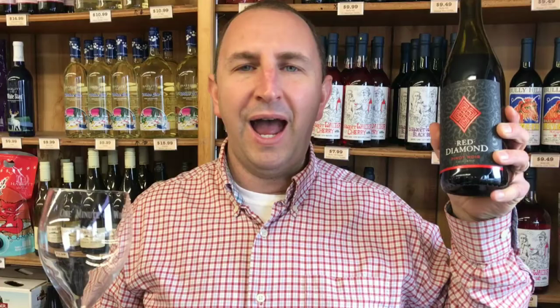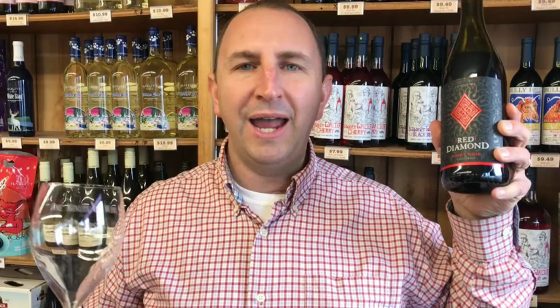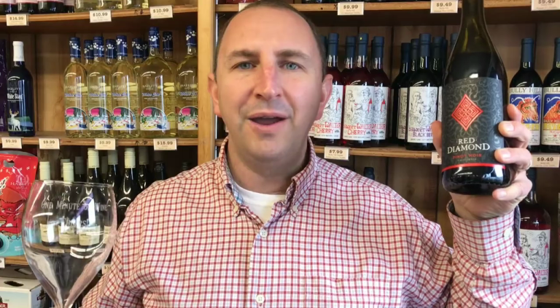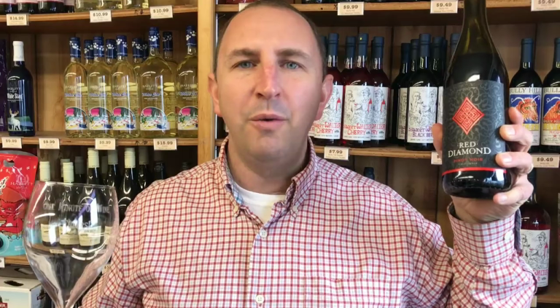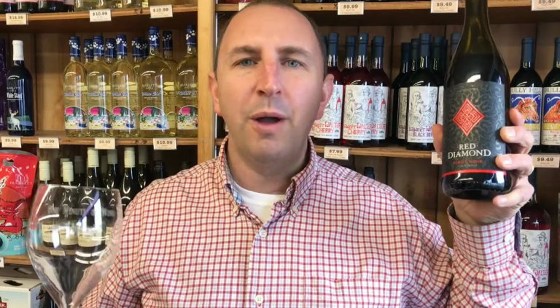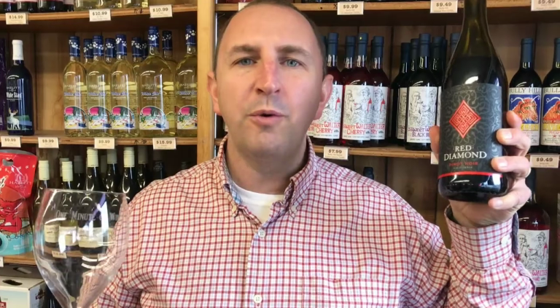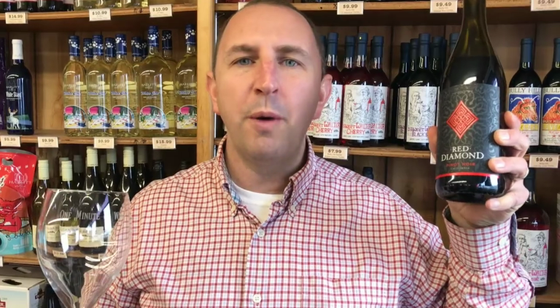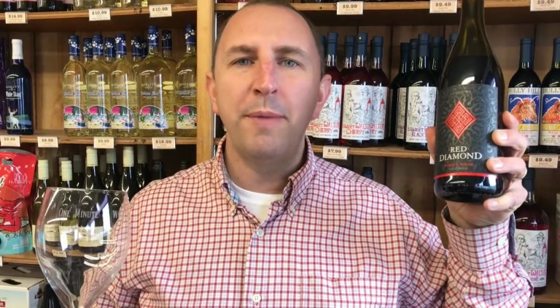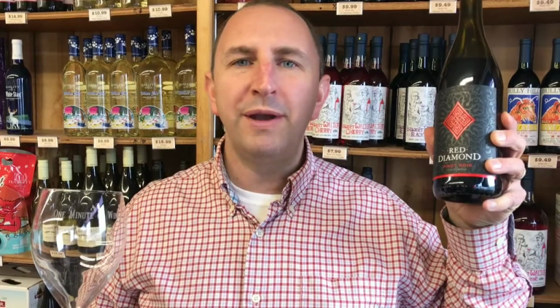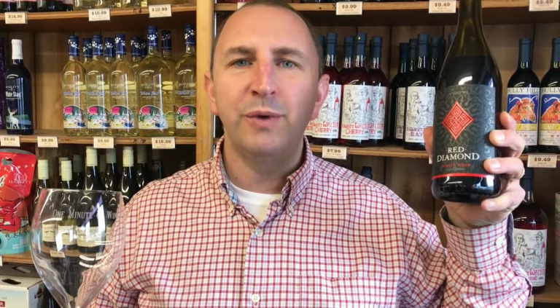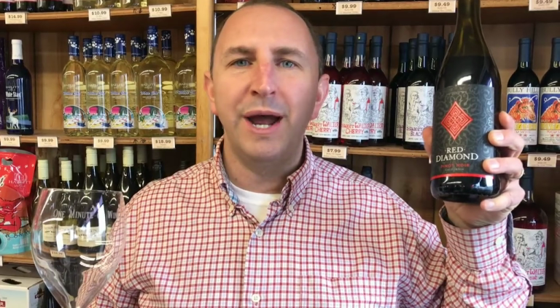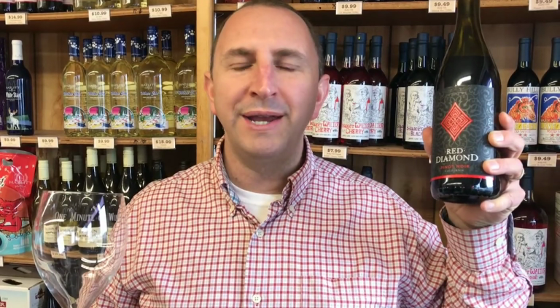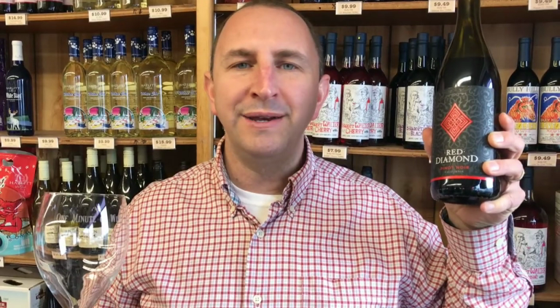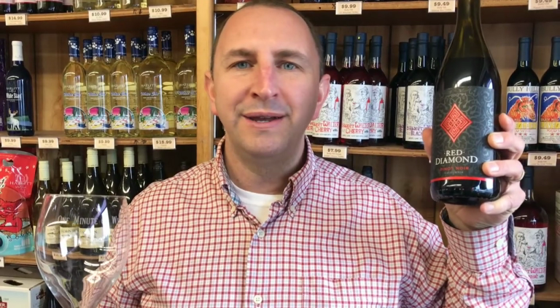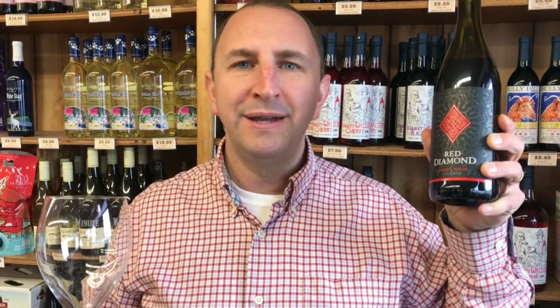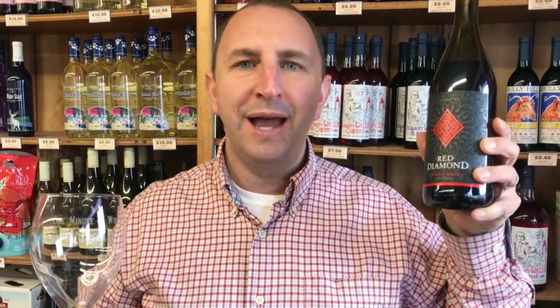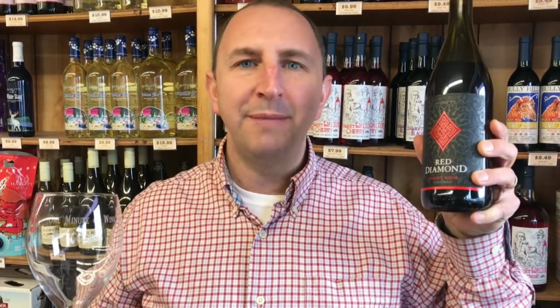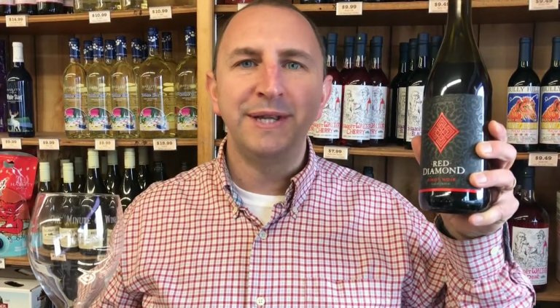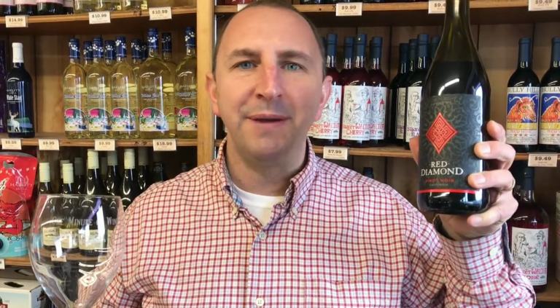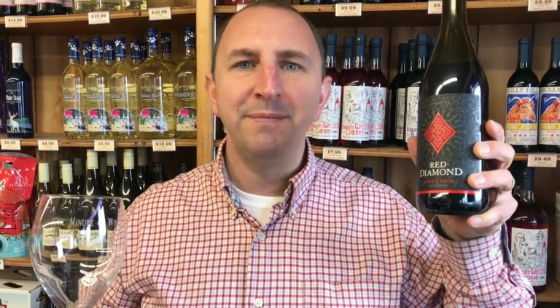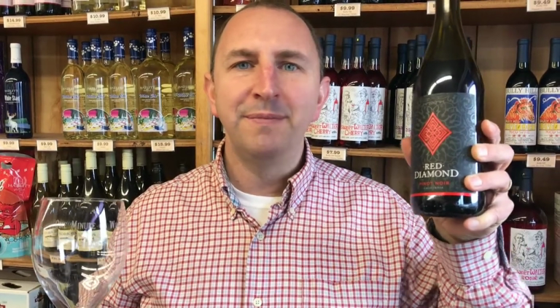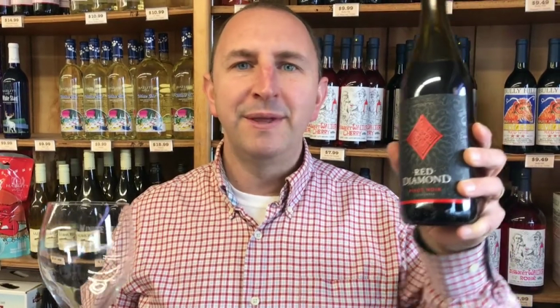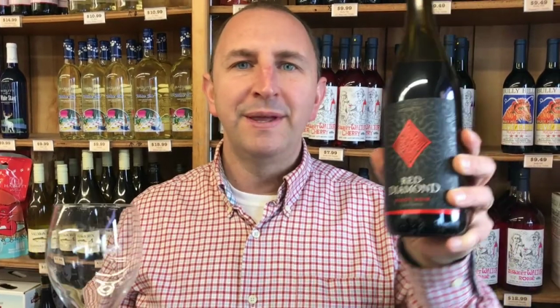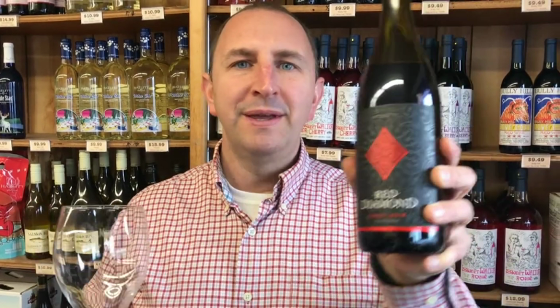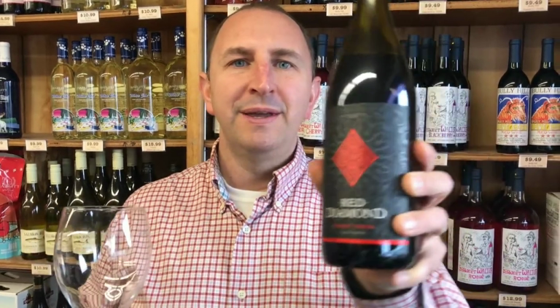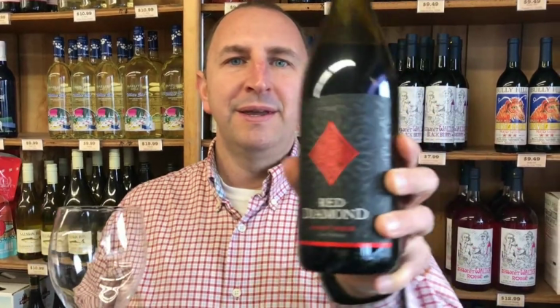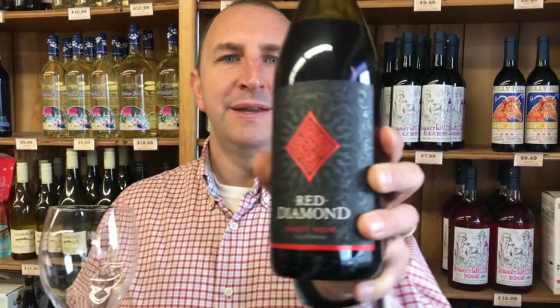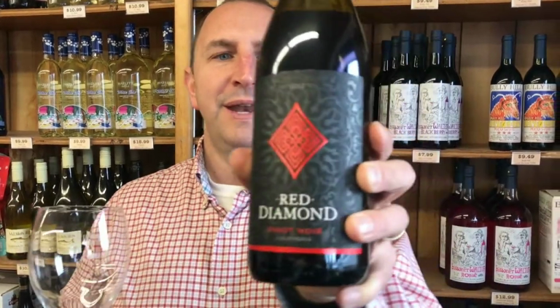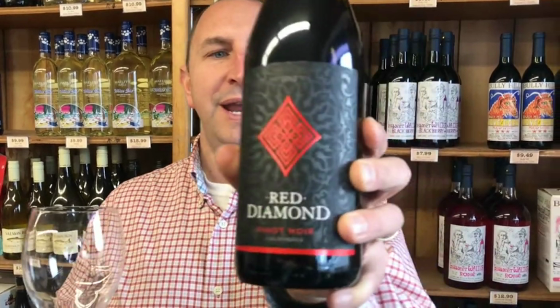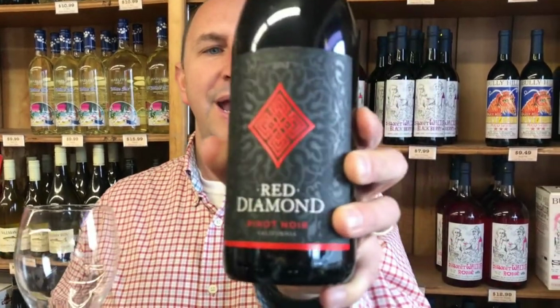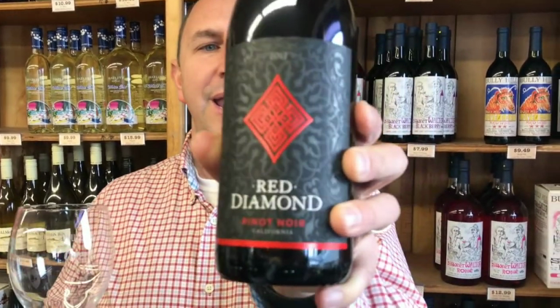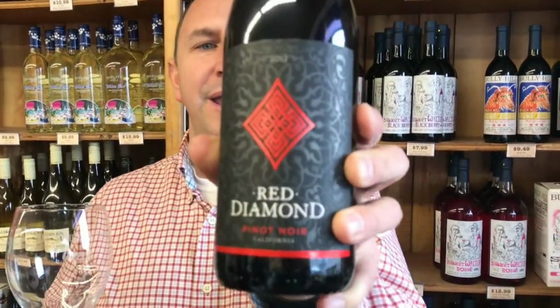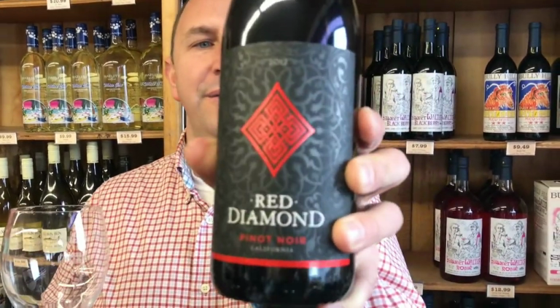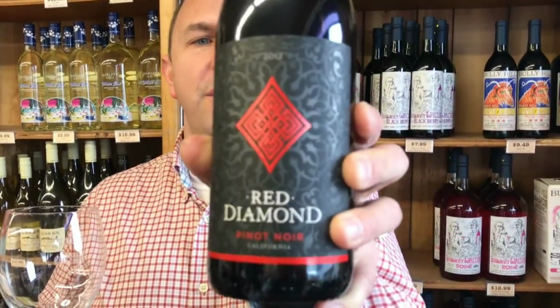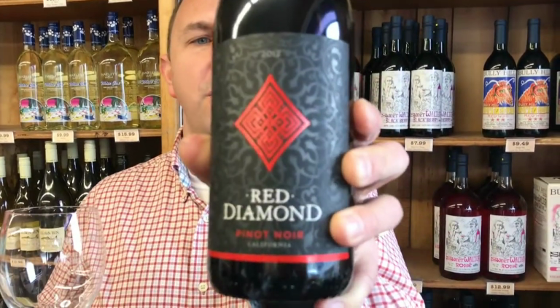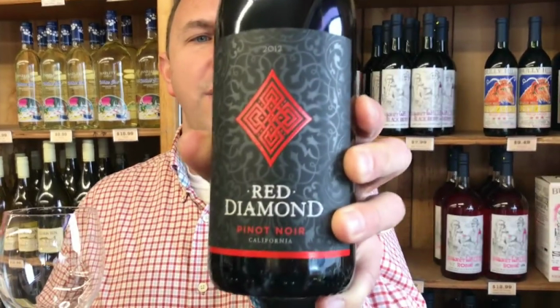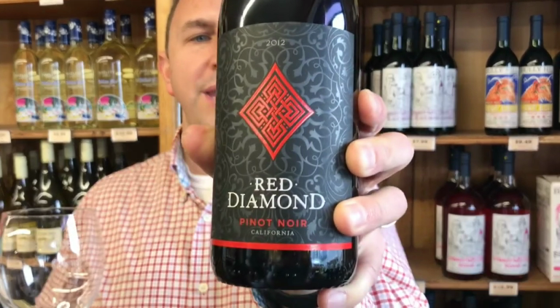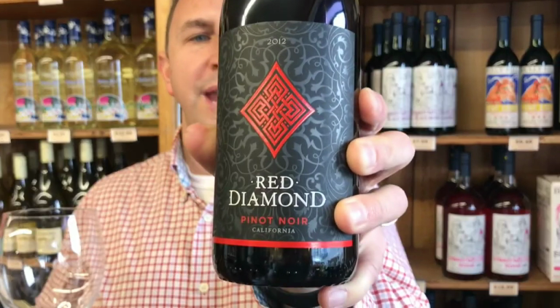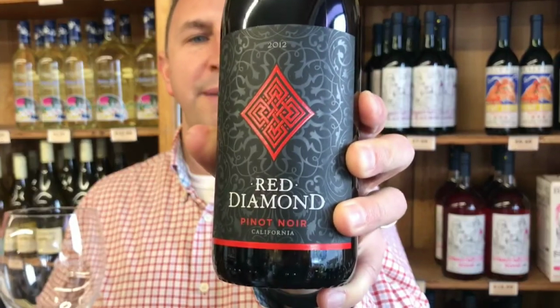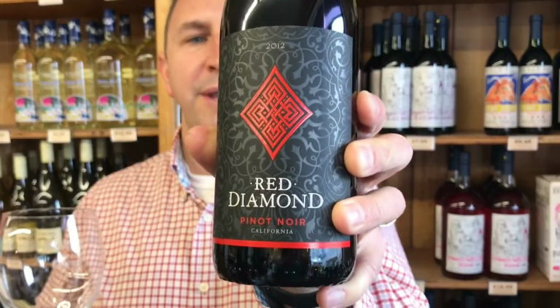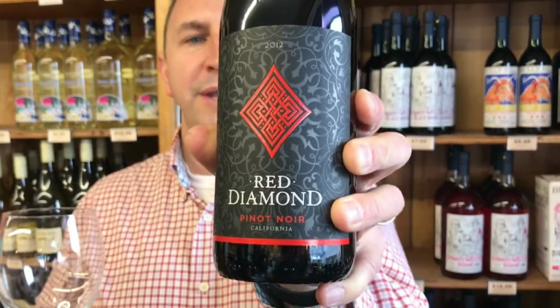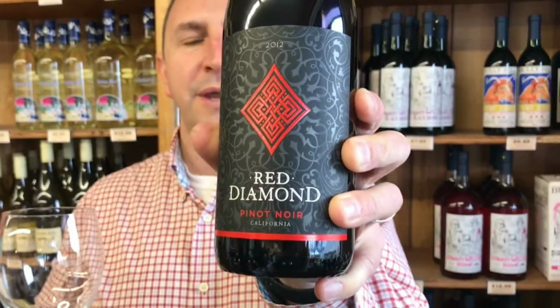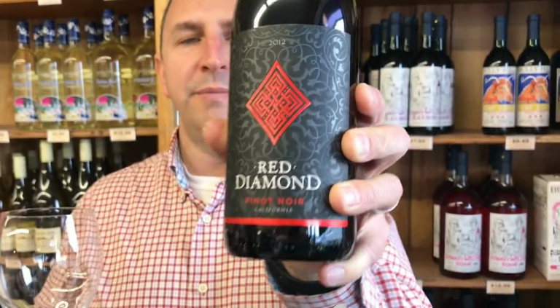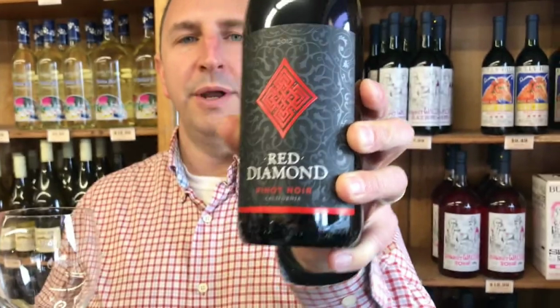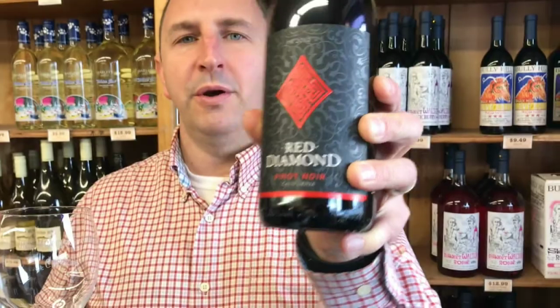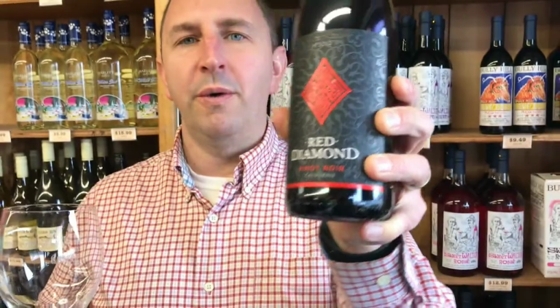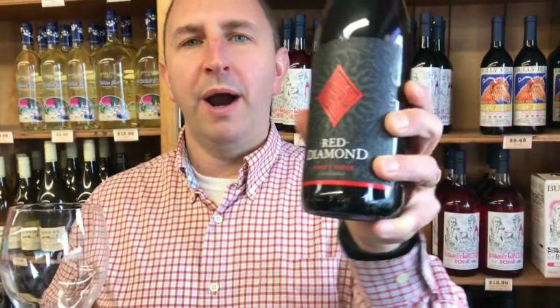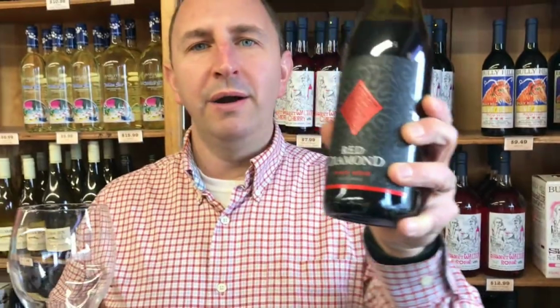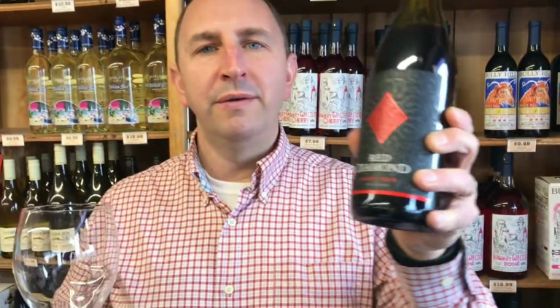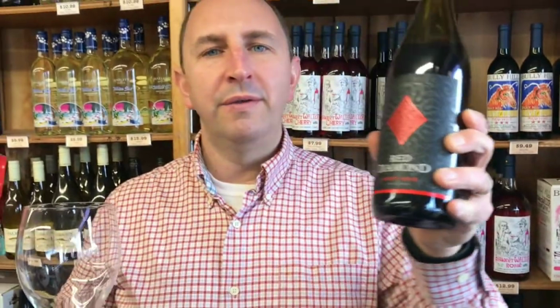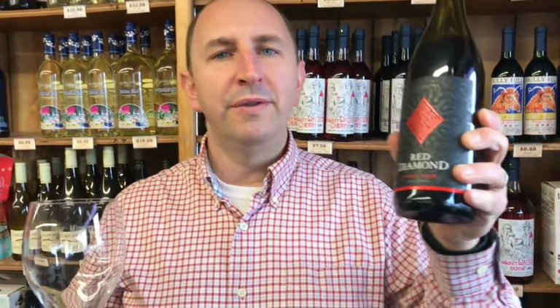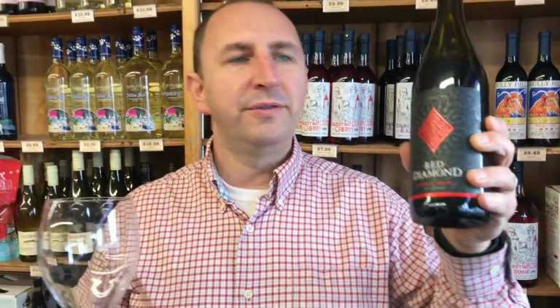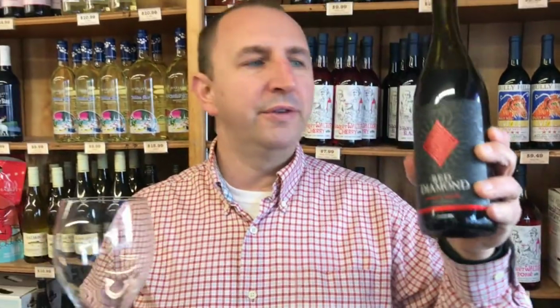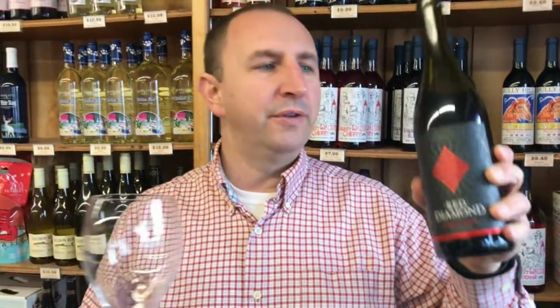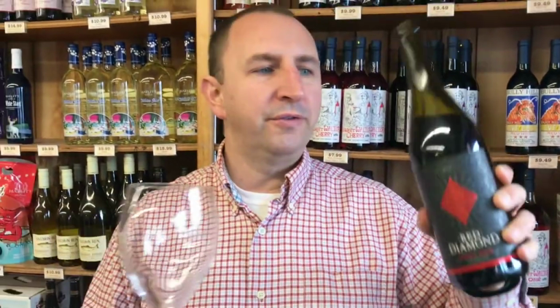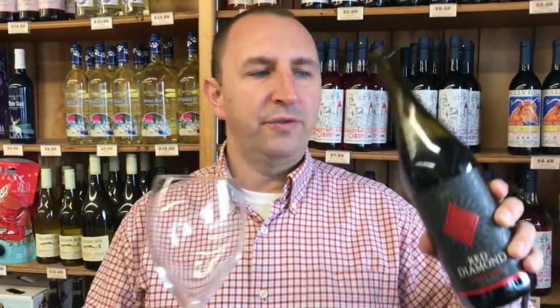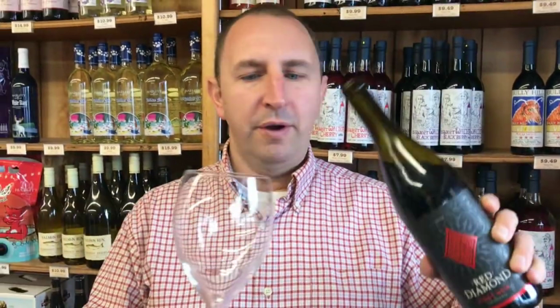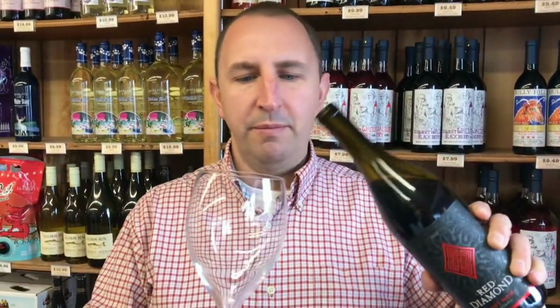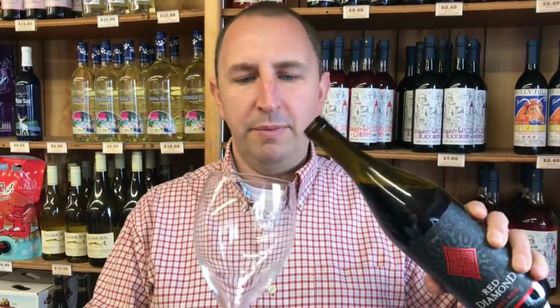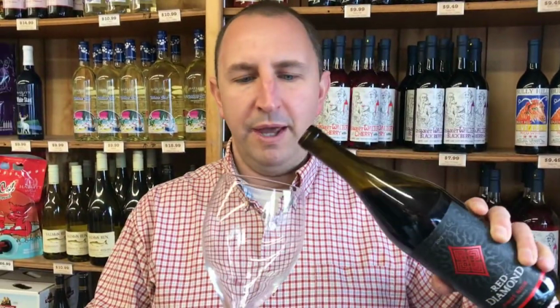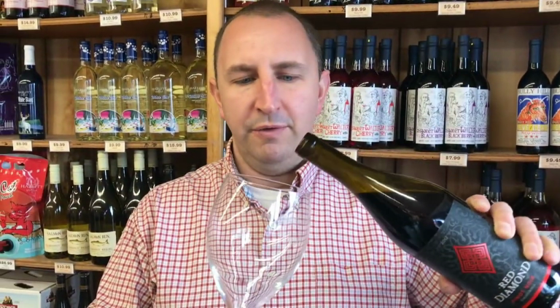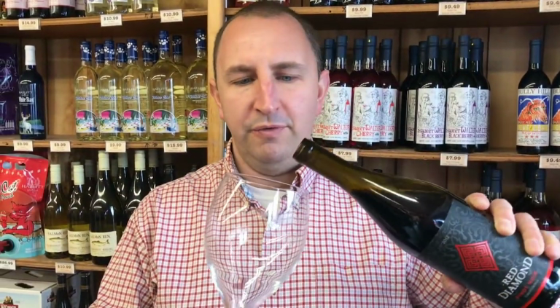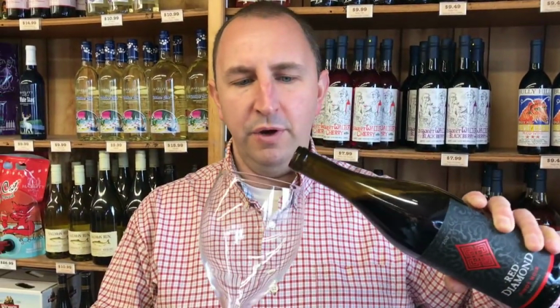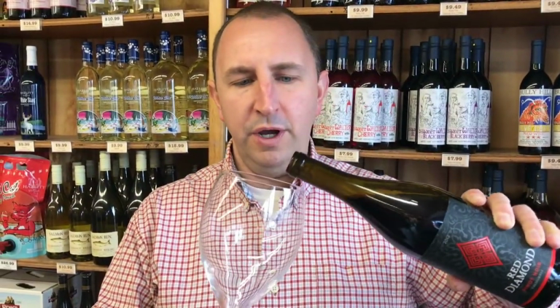Hi! Welcome to One Minute of Wine. I'm Tim. Today I have a Red Diamond Pinot Noir. This is from California.